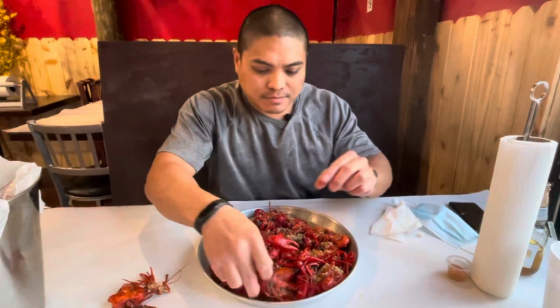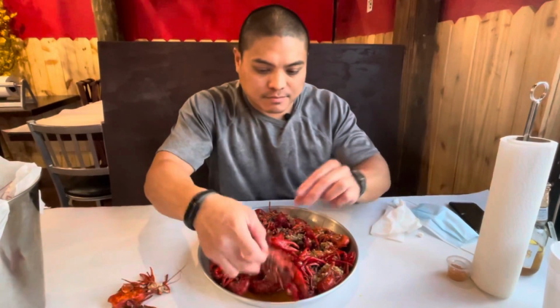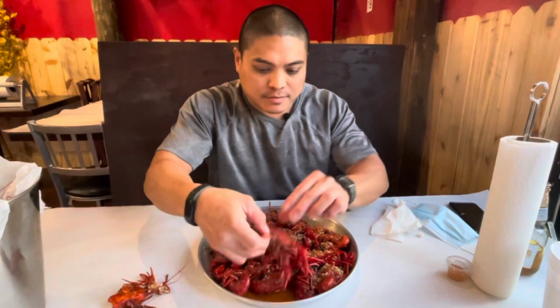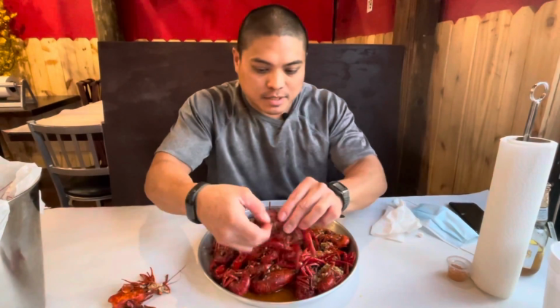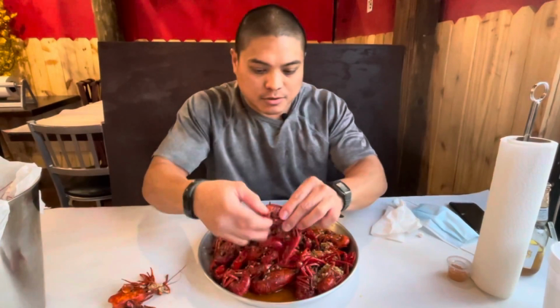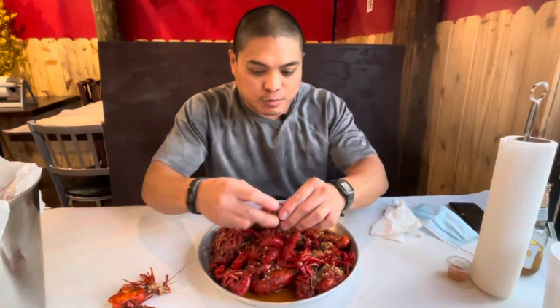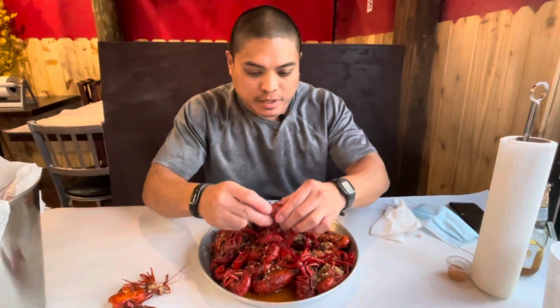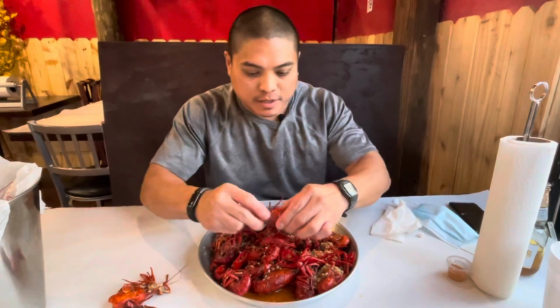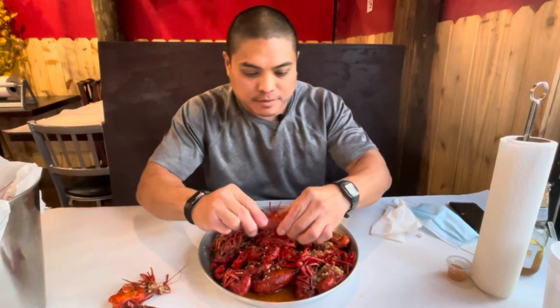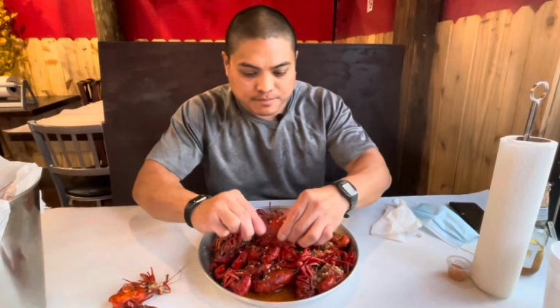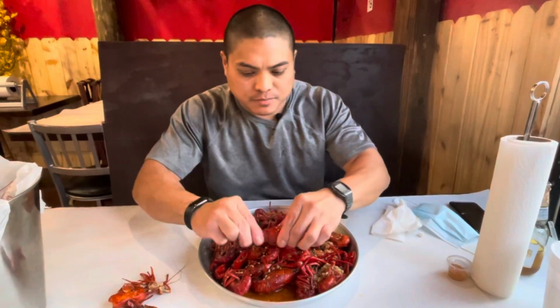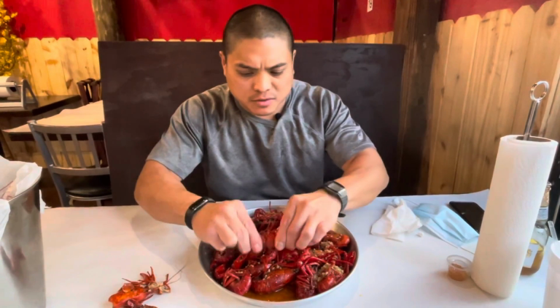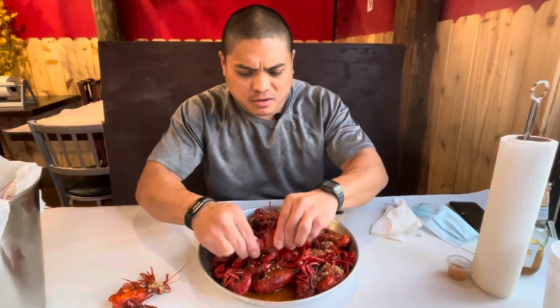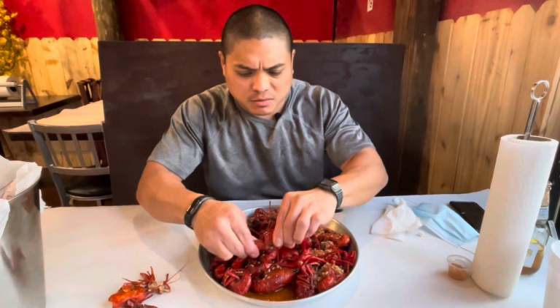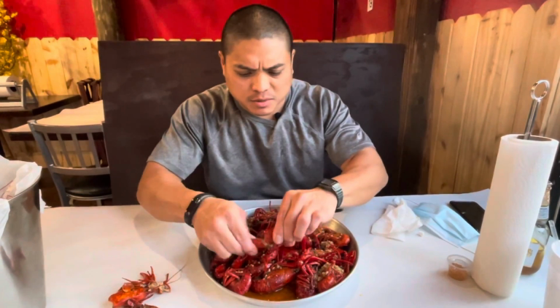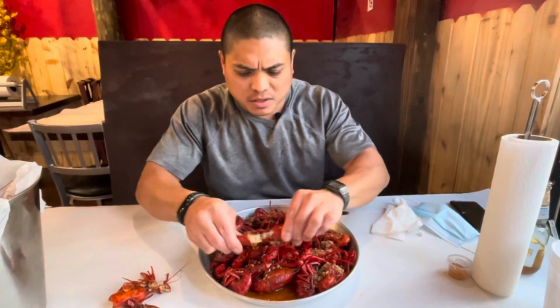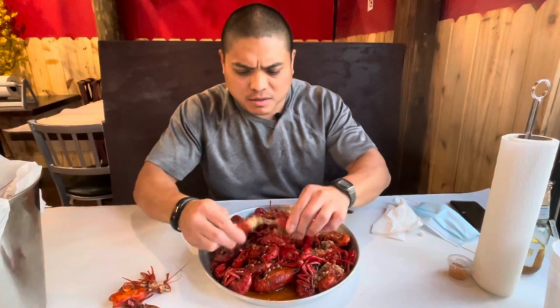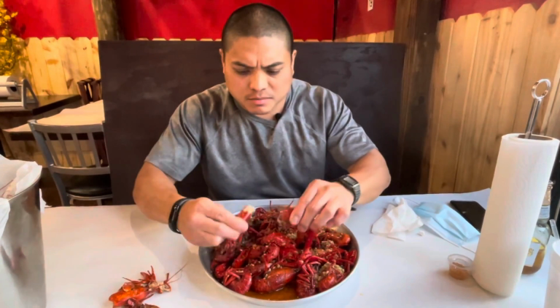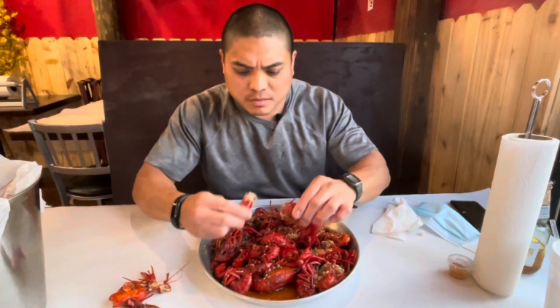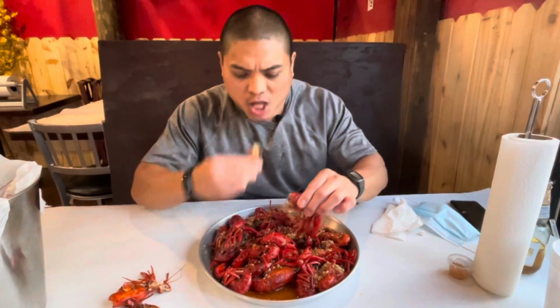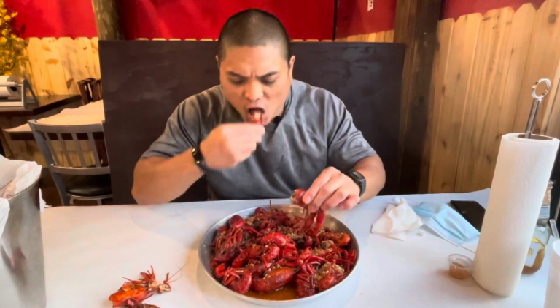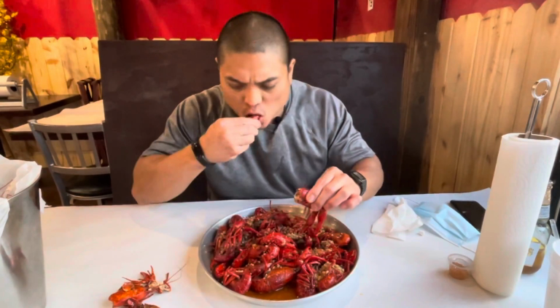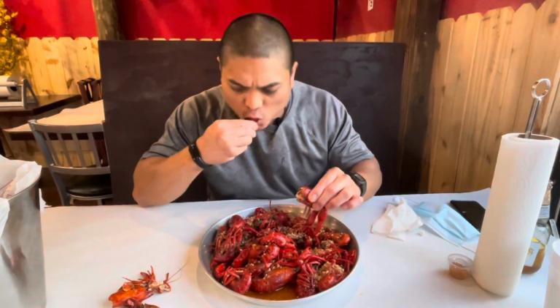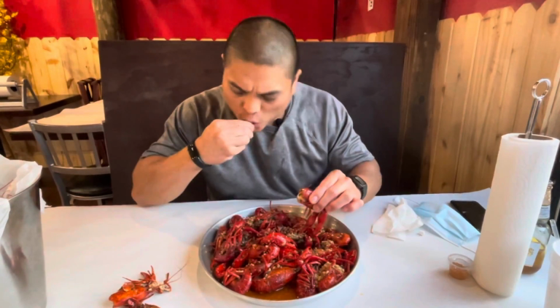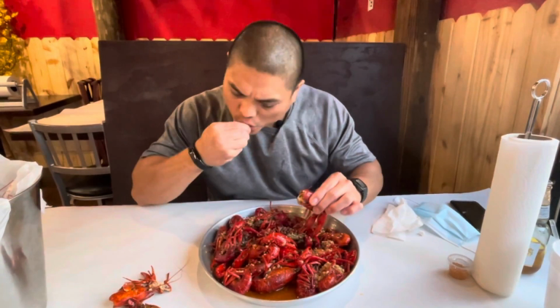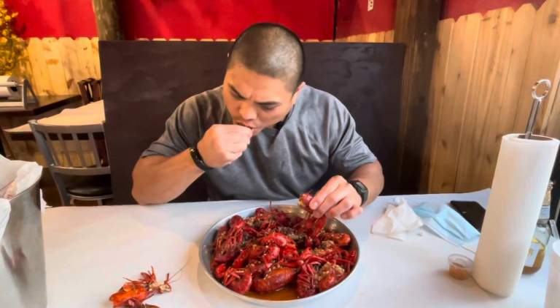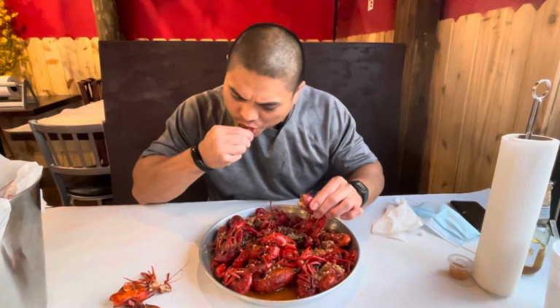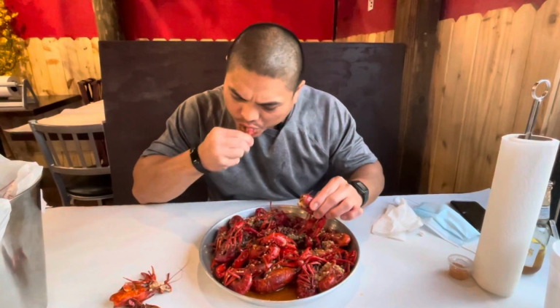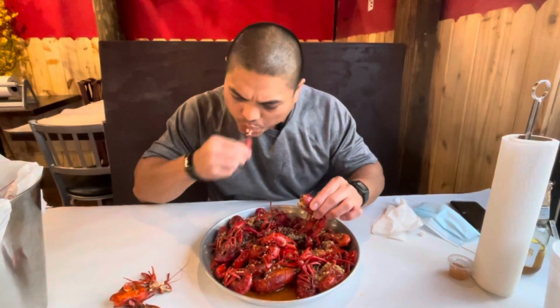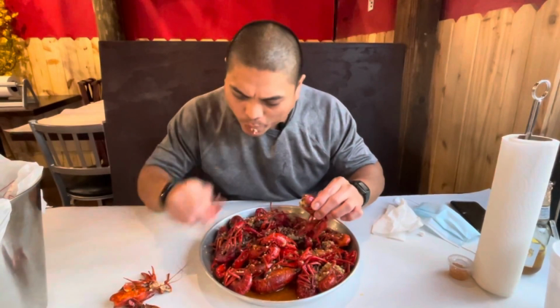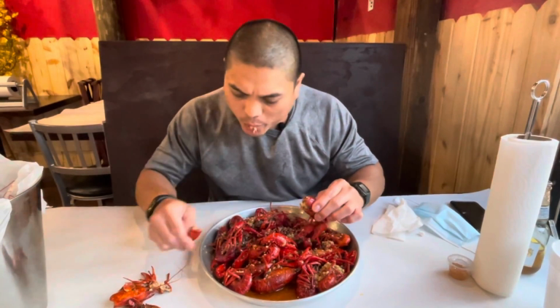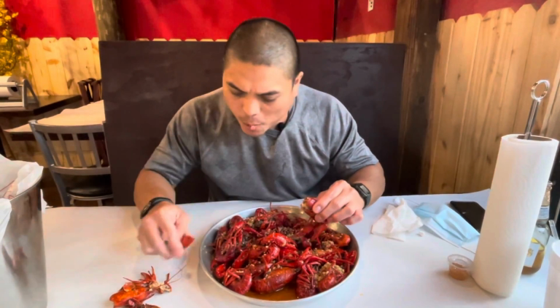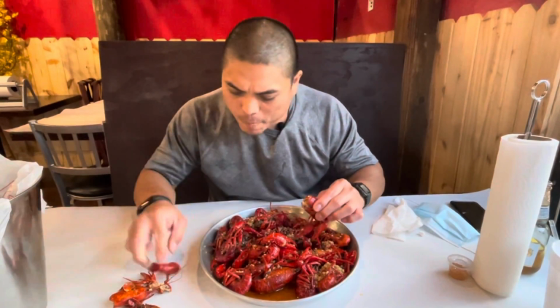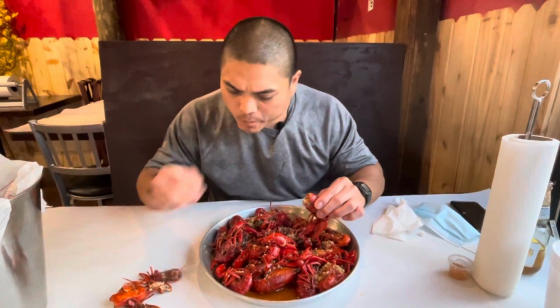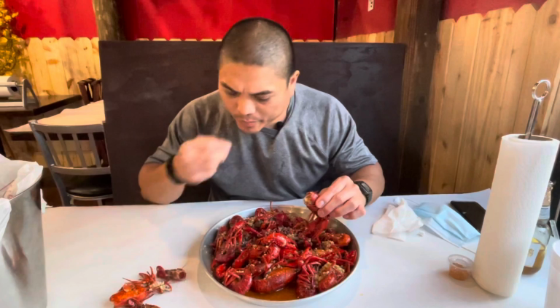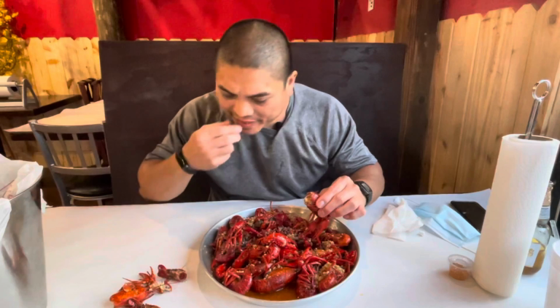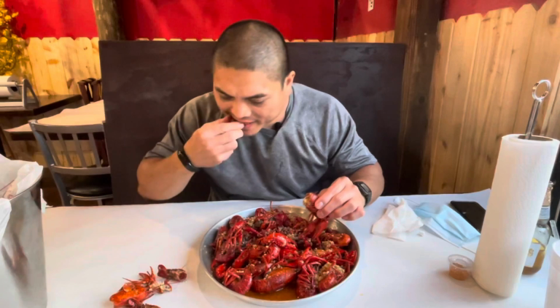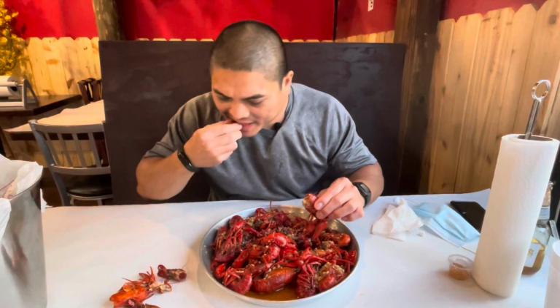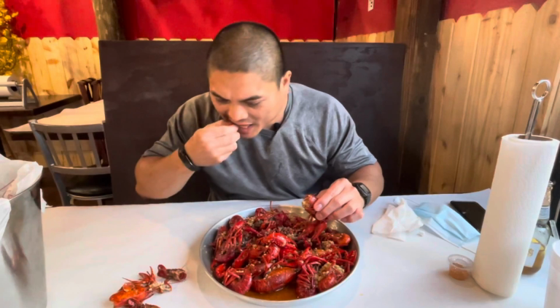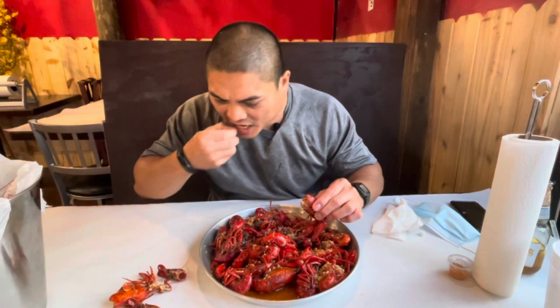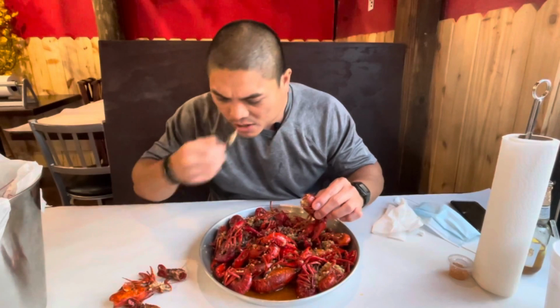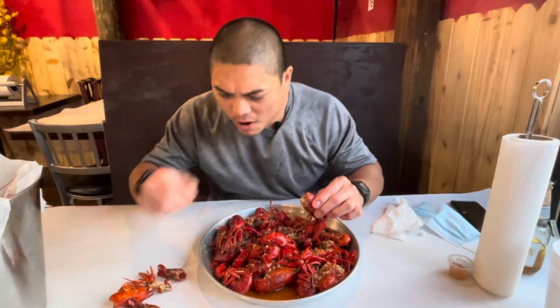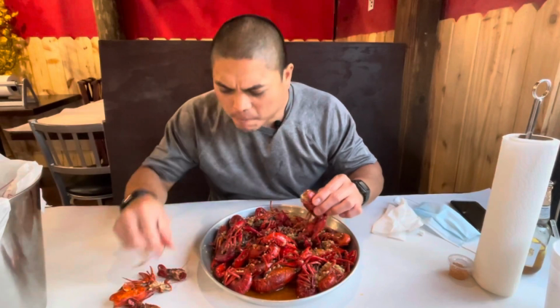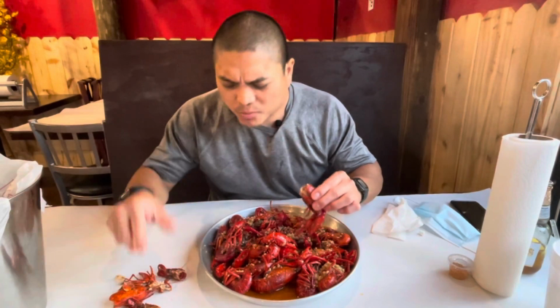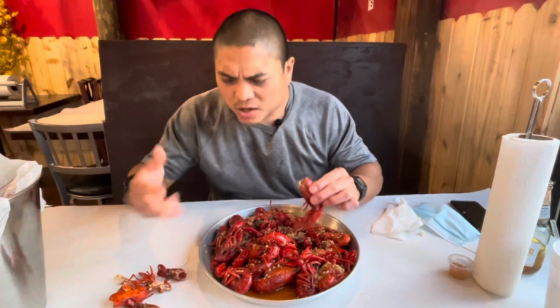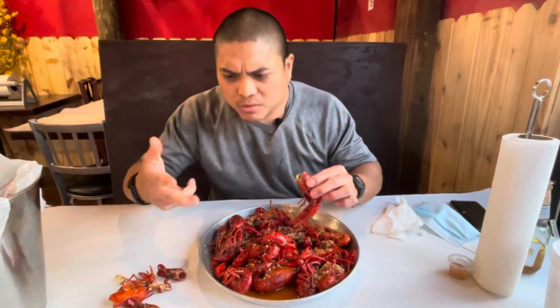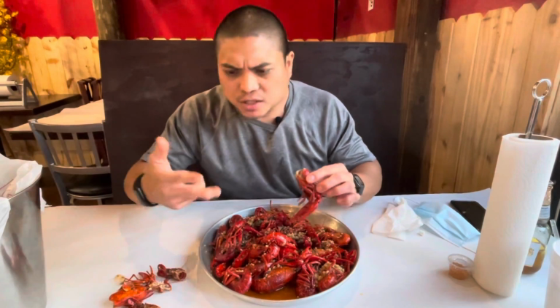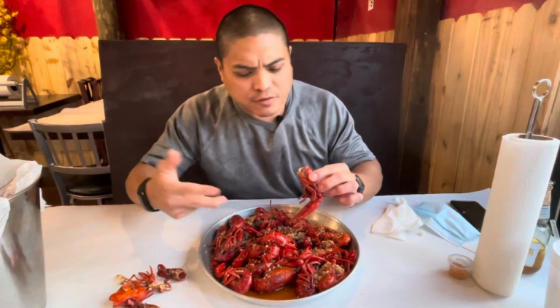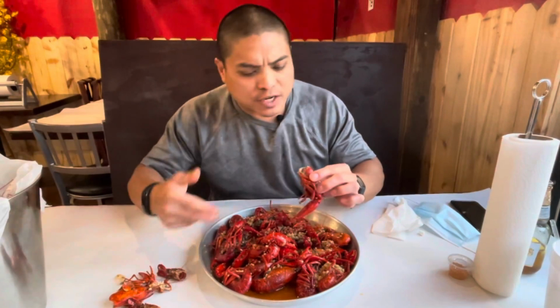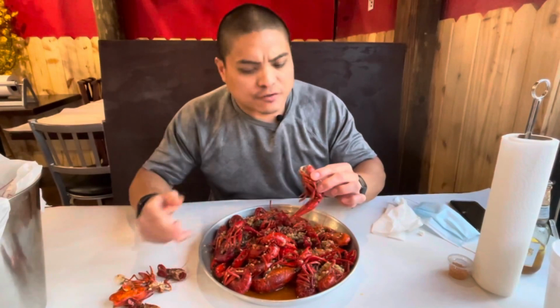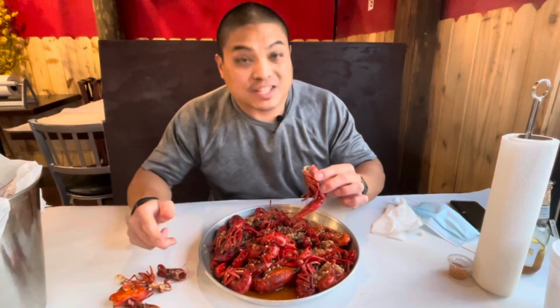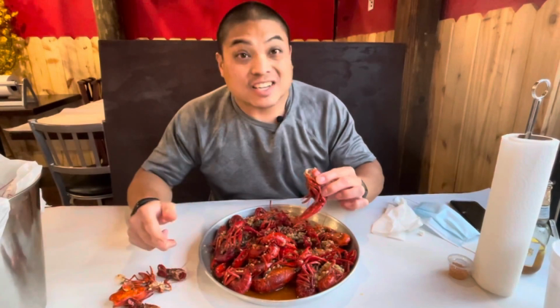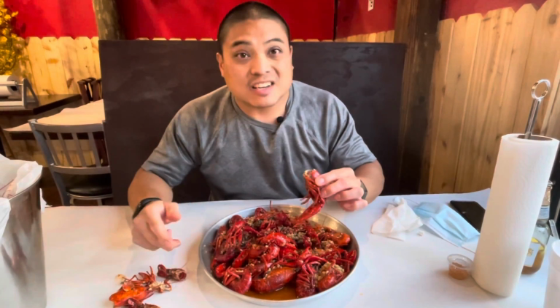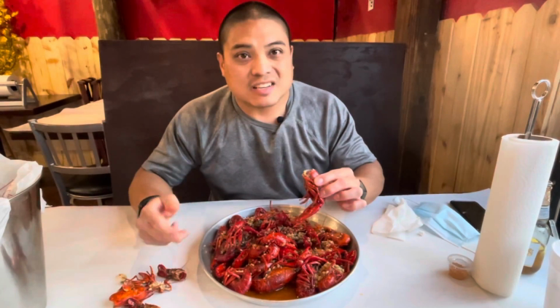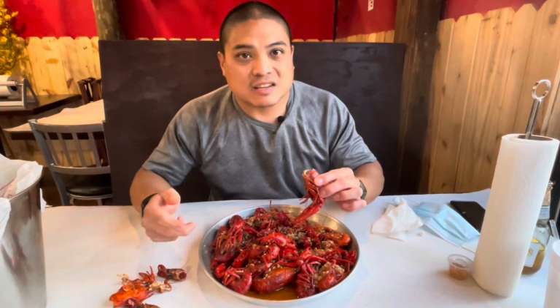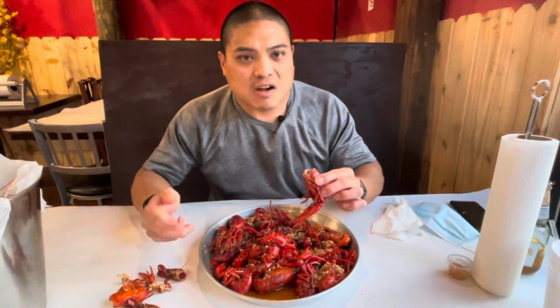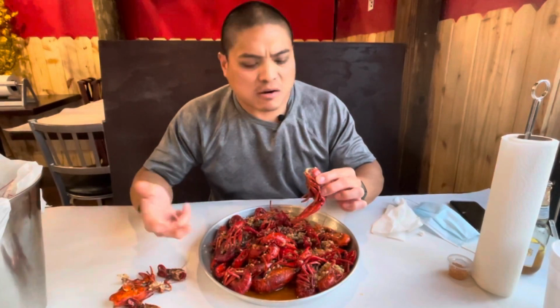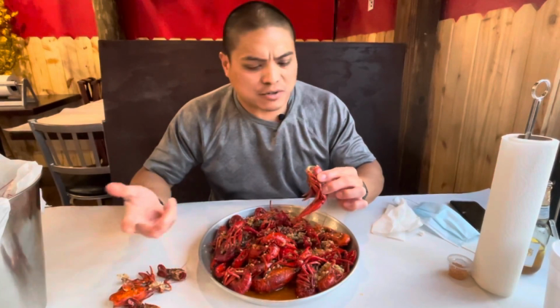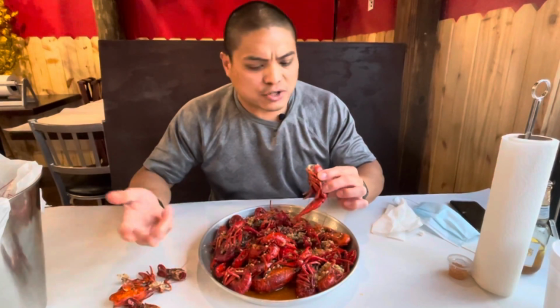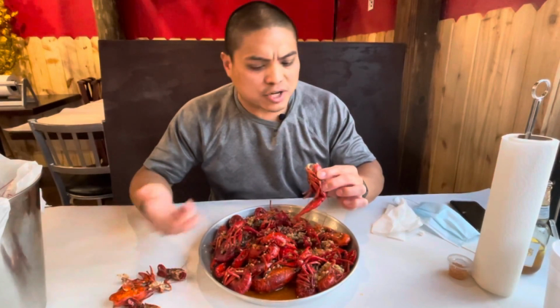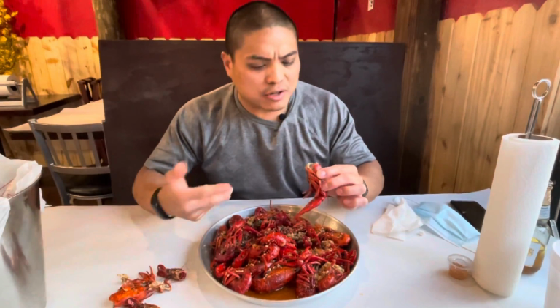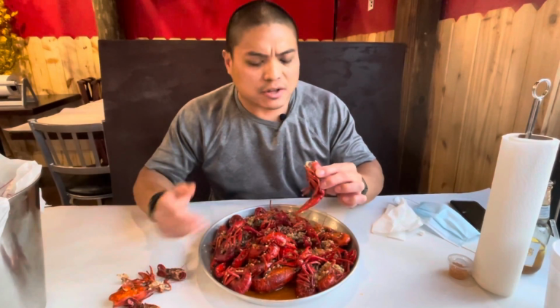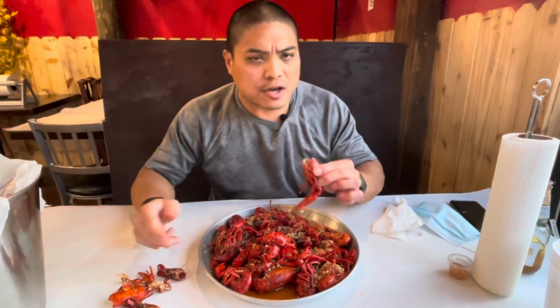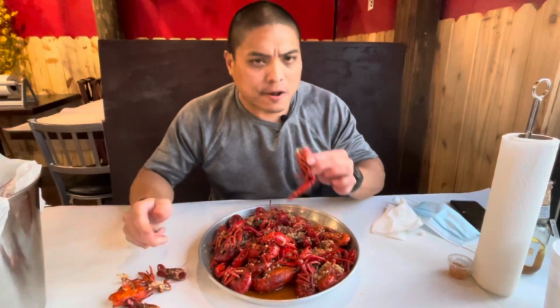Not too bad. Try it one more time. Not much flavor in the tail of the head.